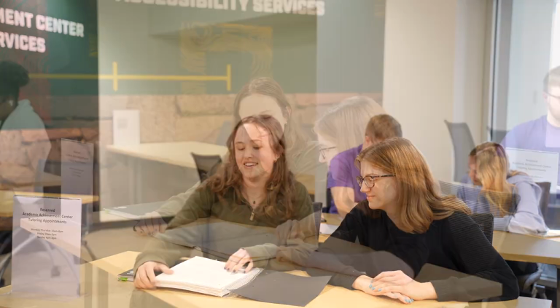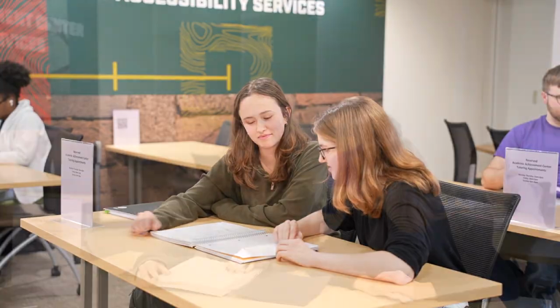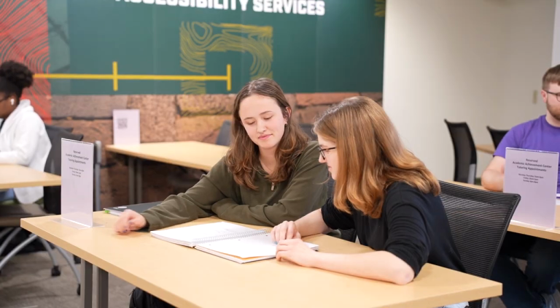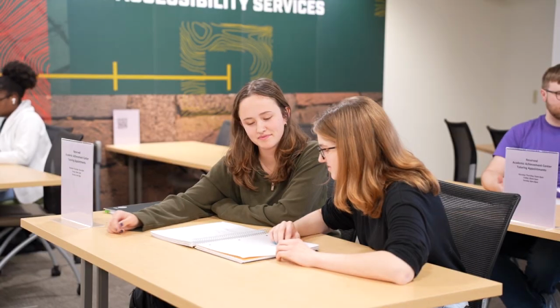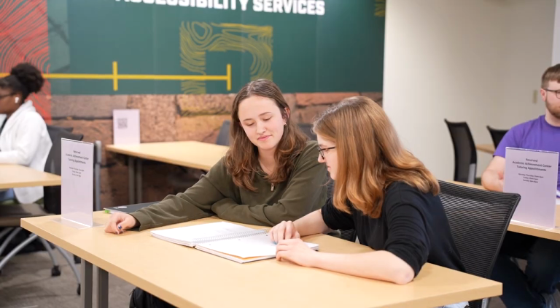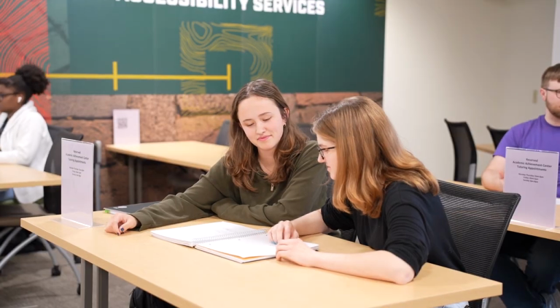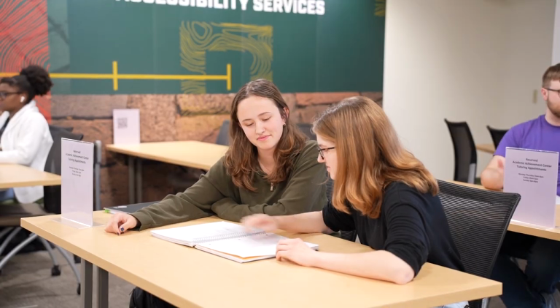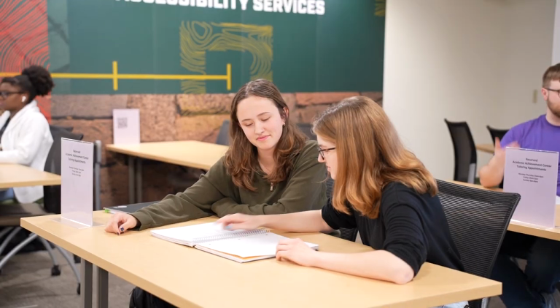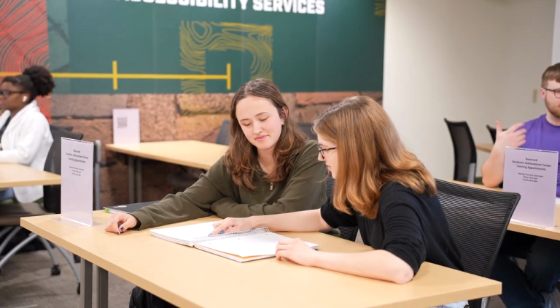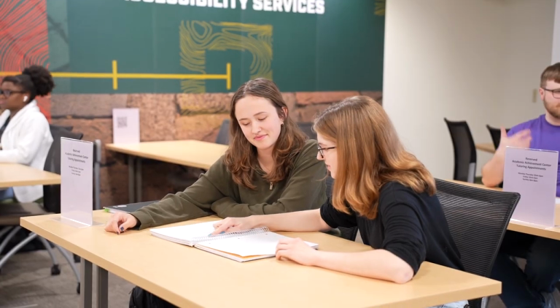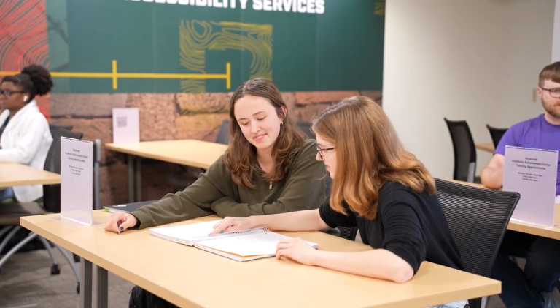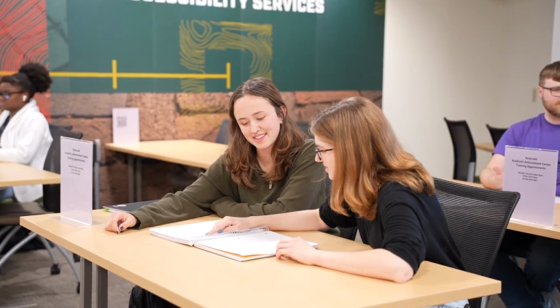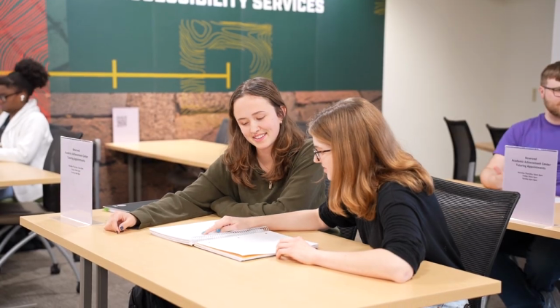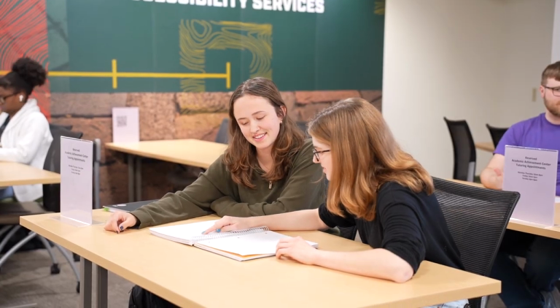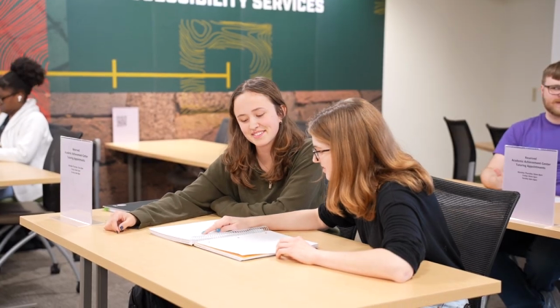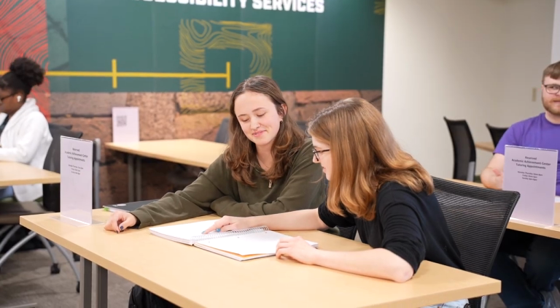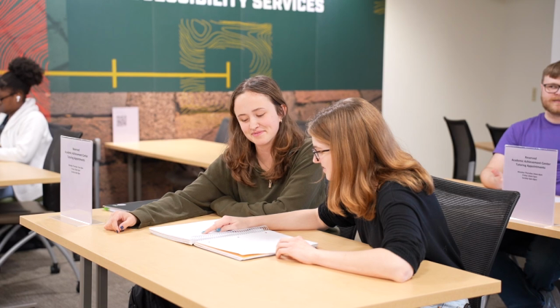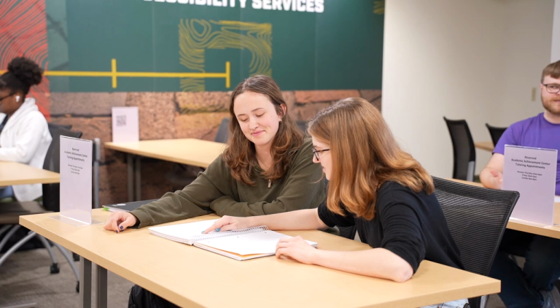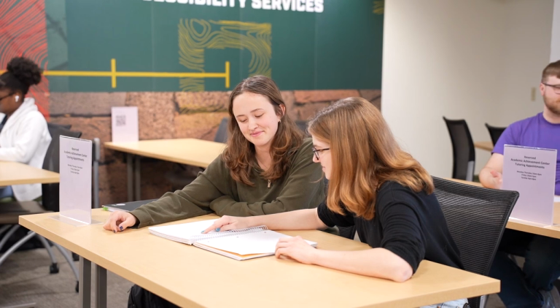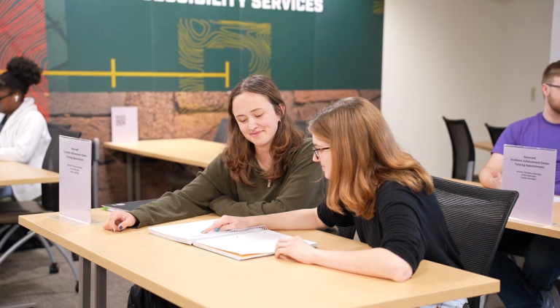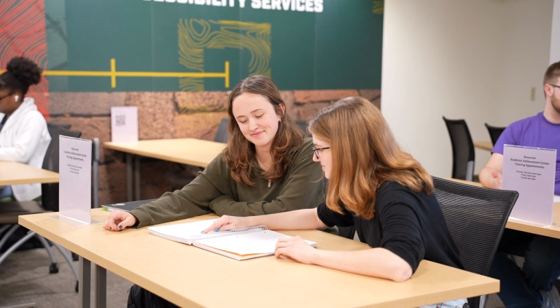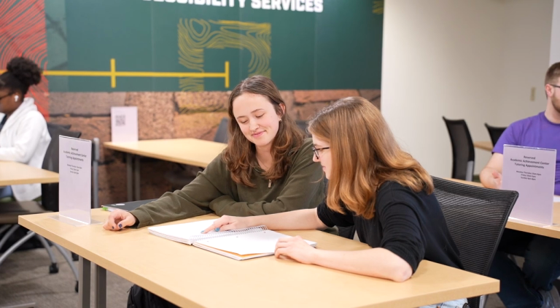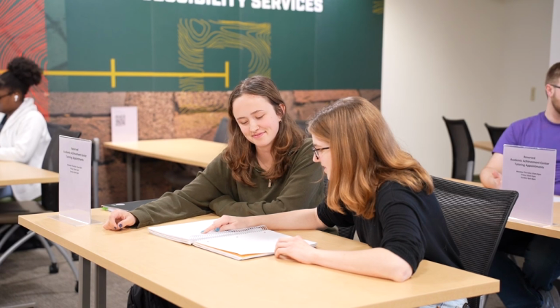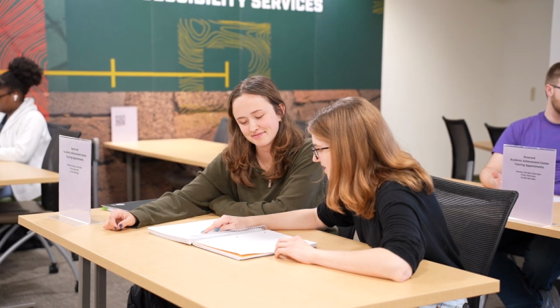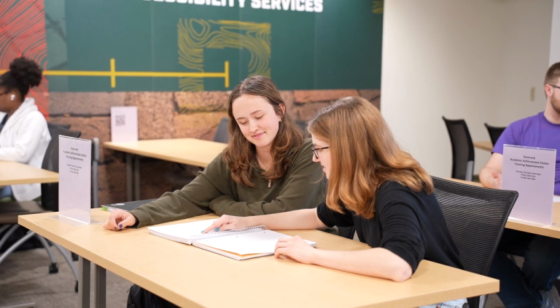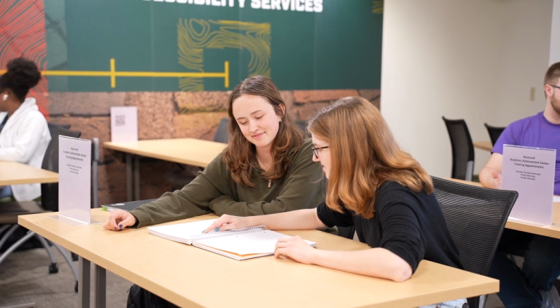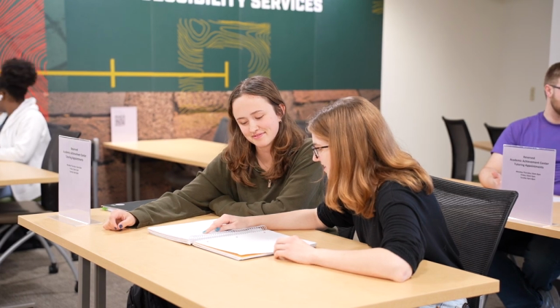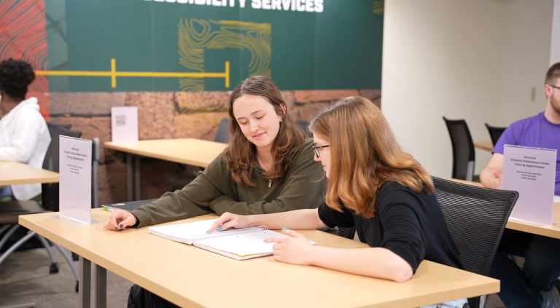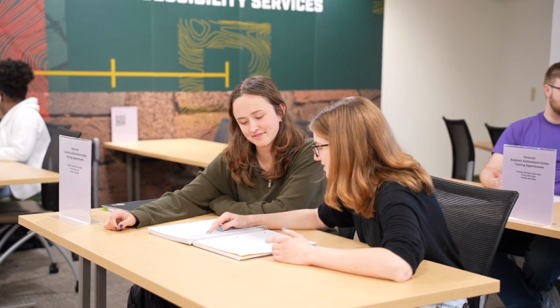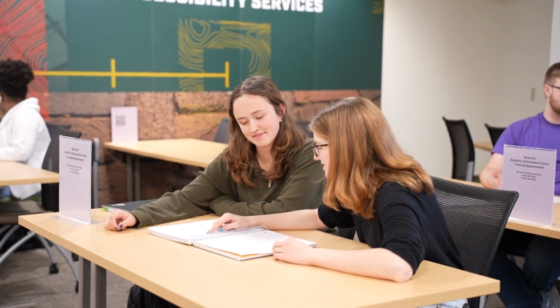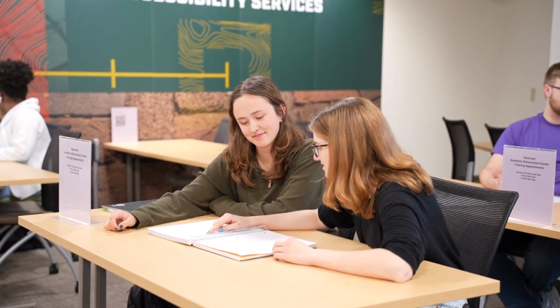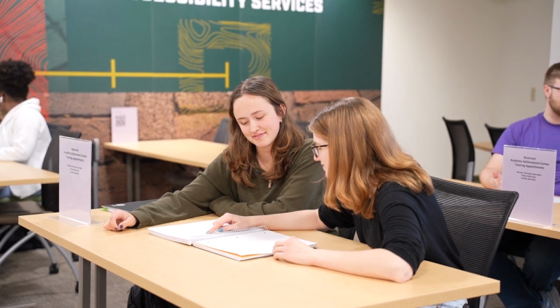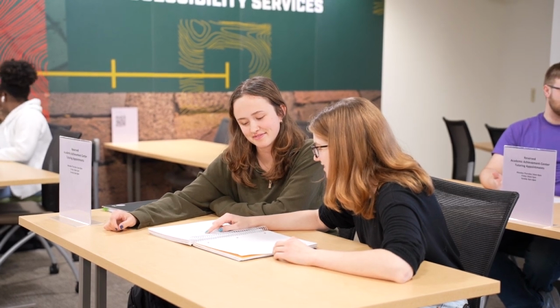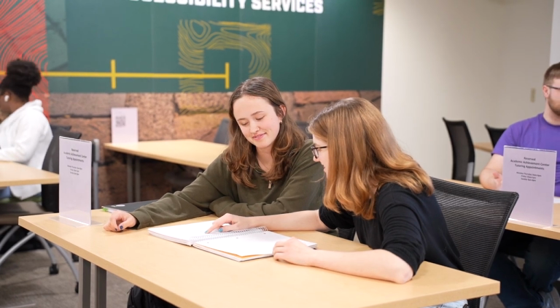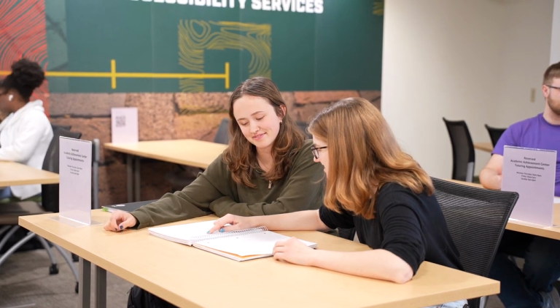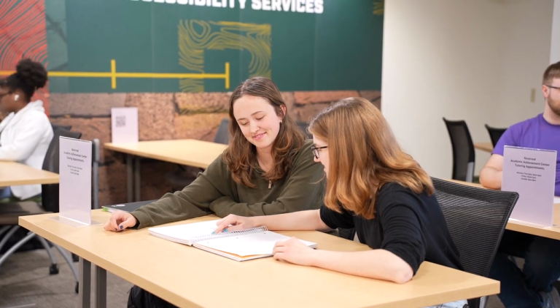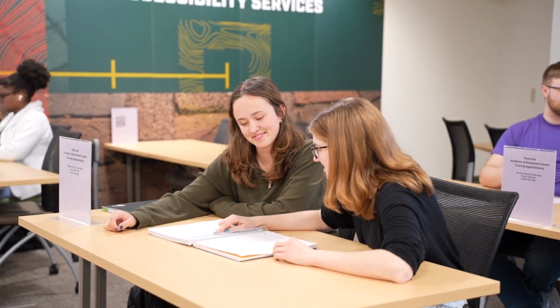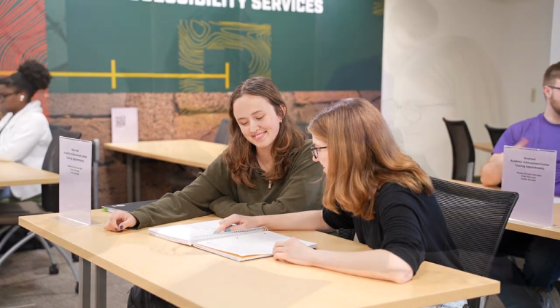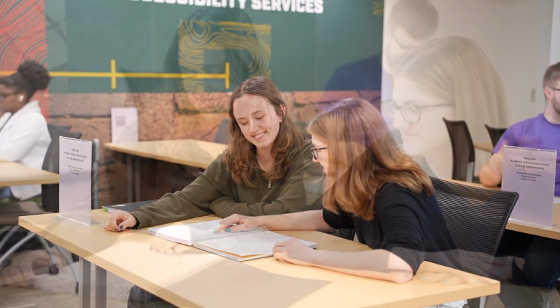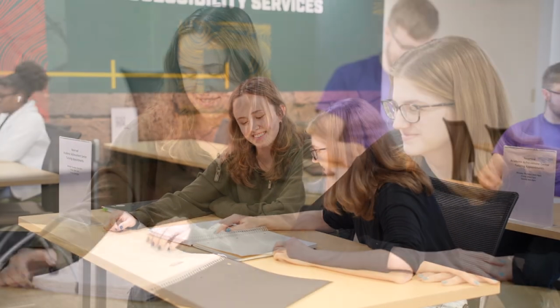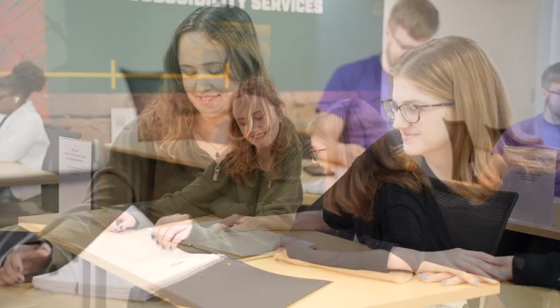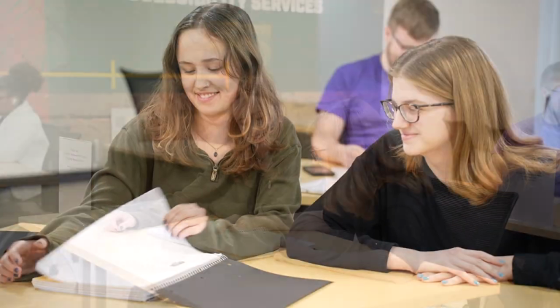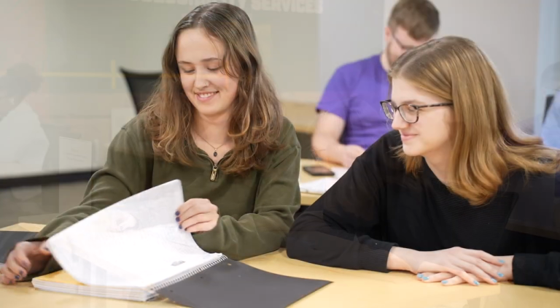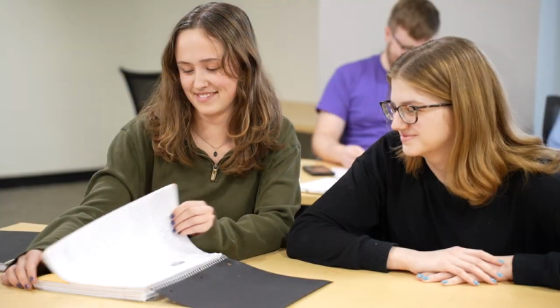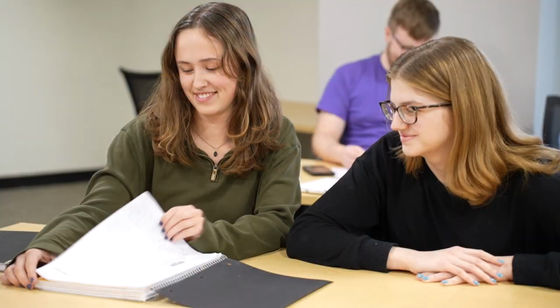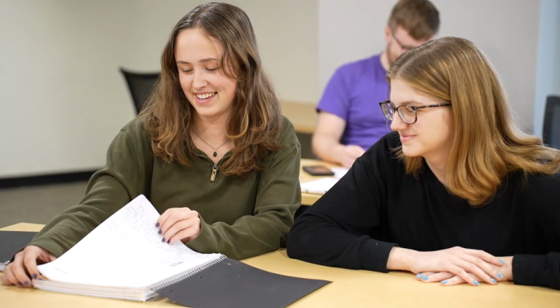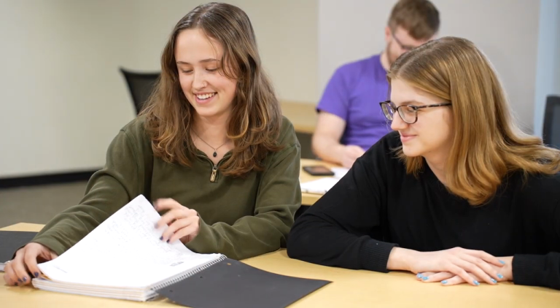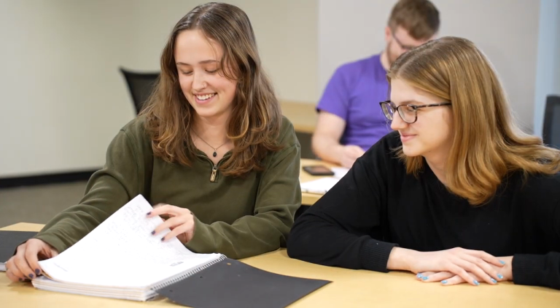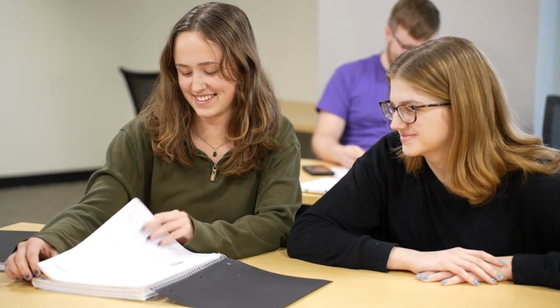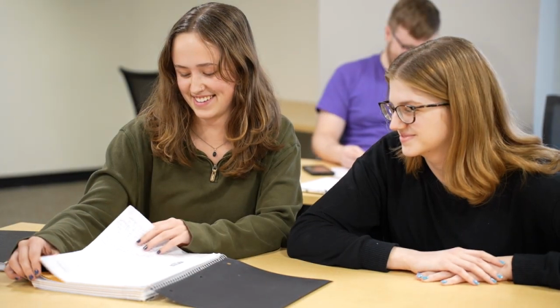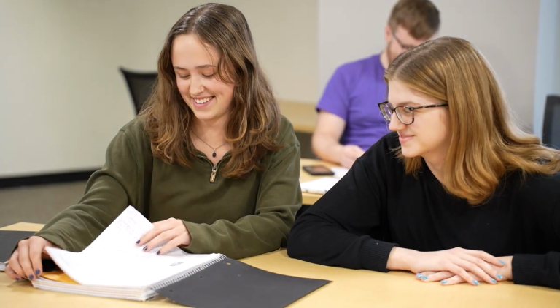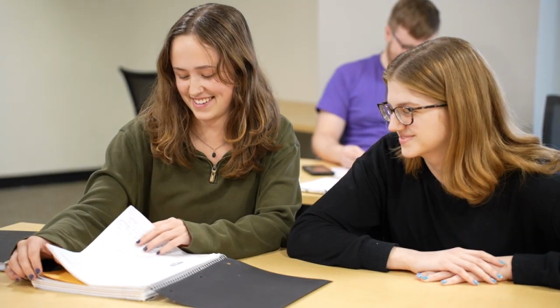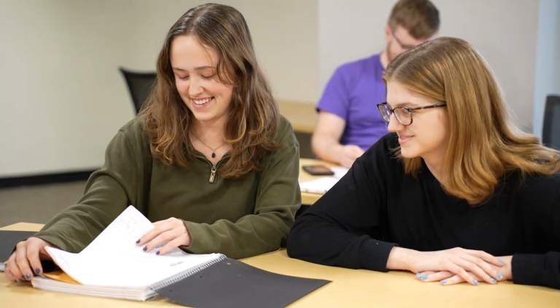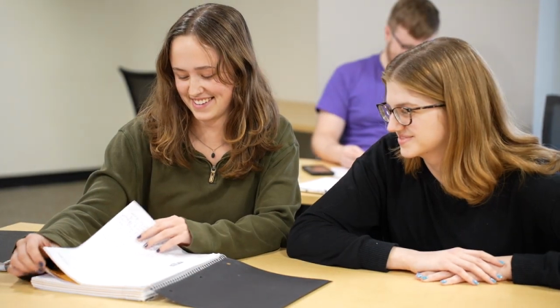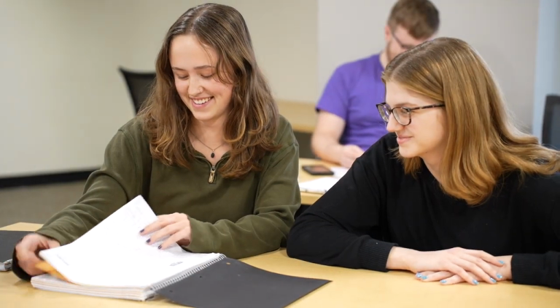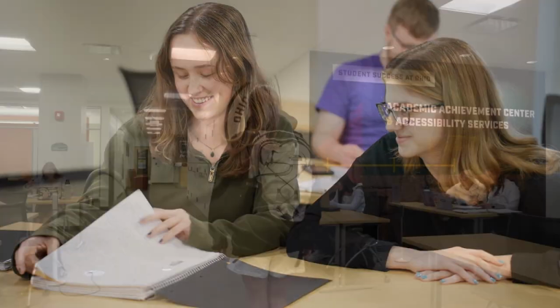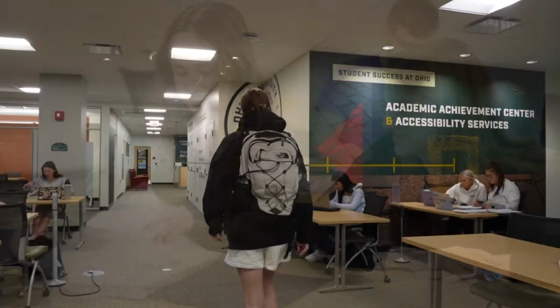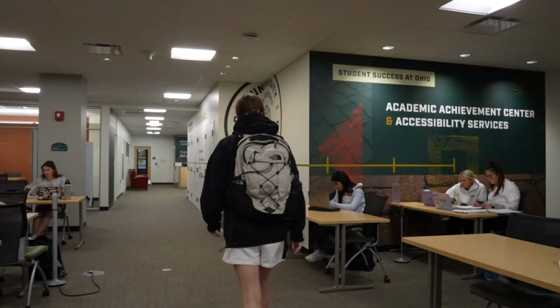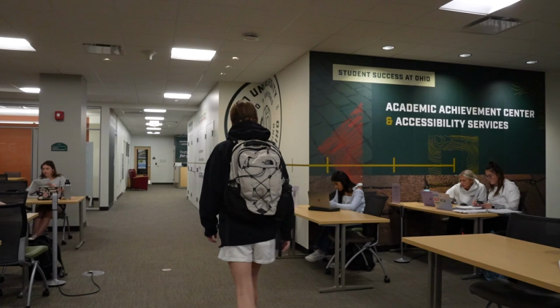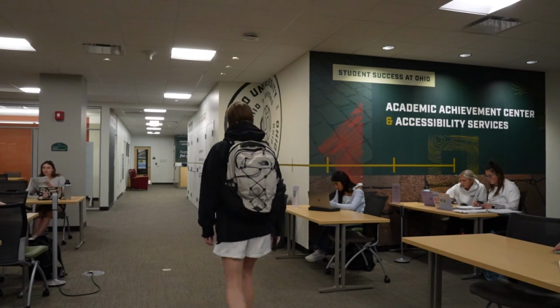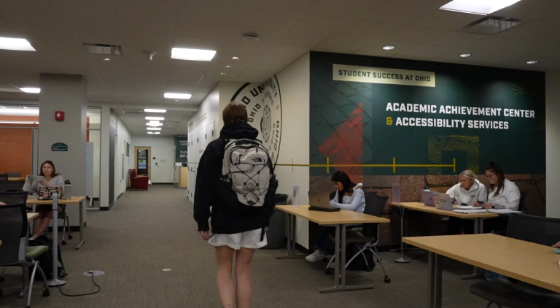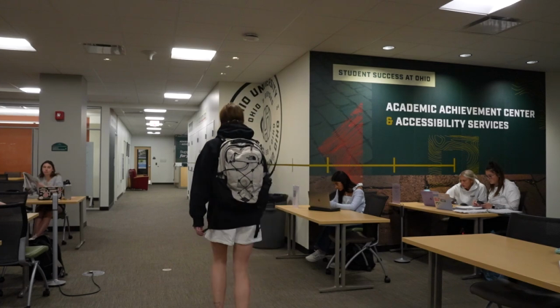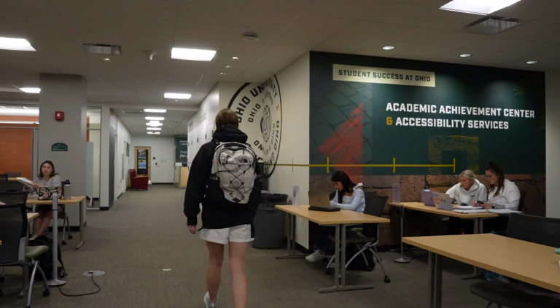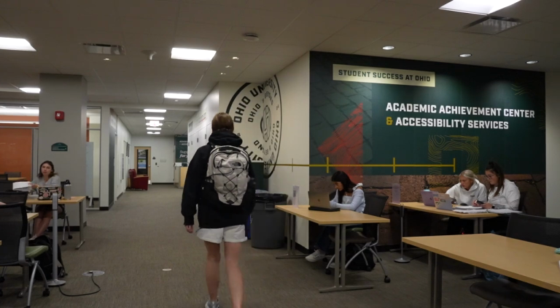At Alden, you can get free tutoring and accommodations in the Academic Achievement Center and the Accessibility Services located on the second floor.